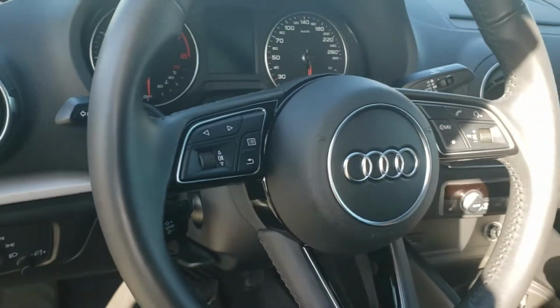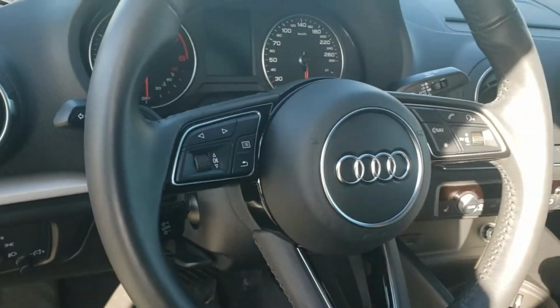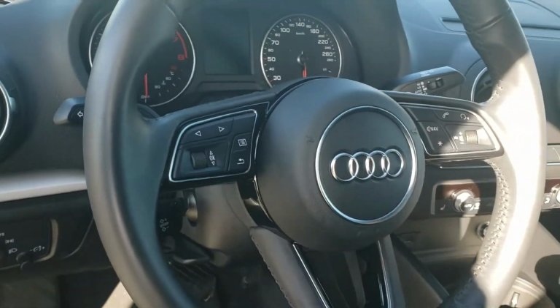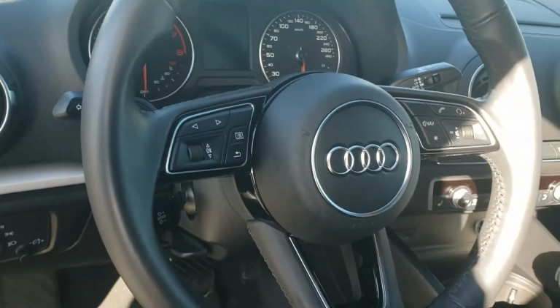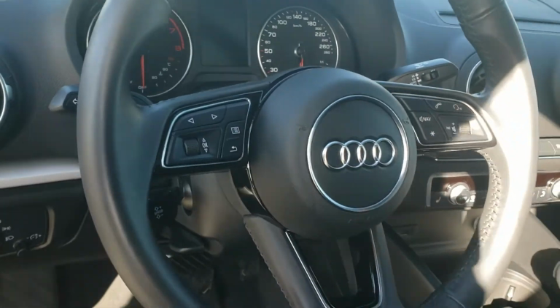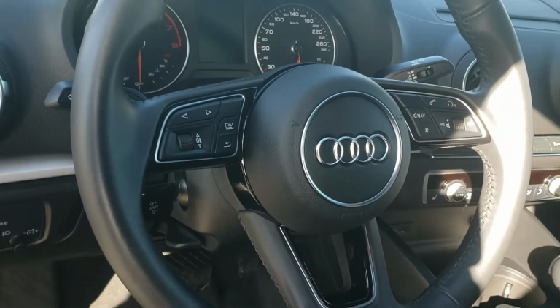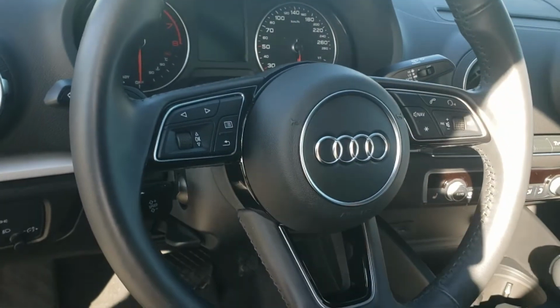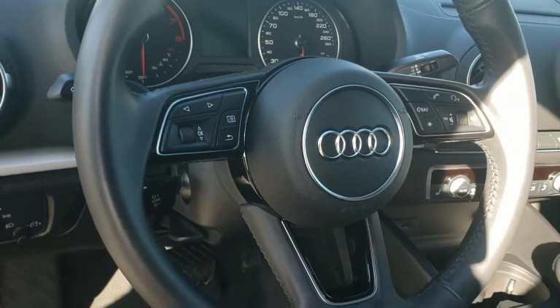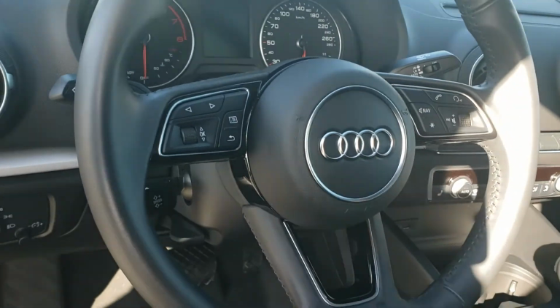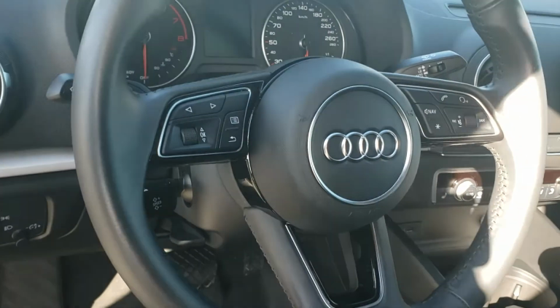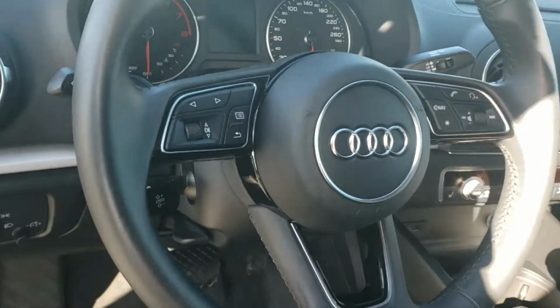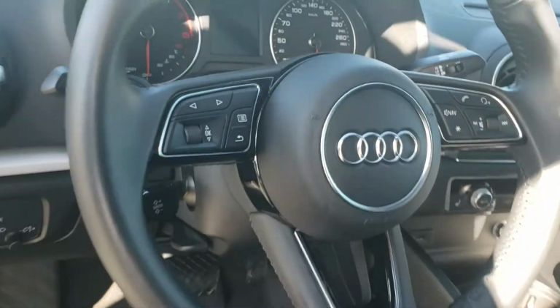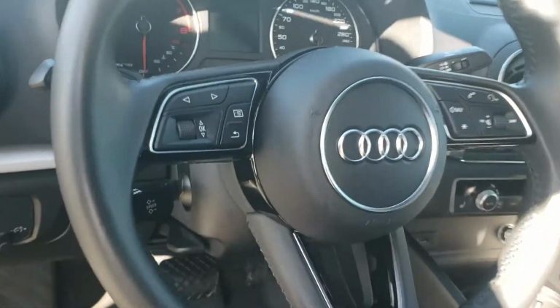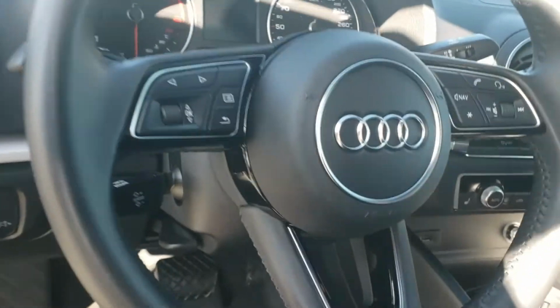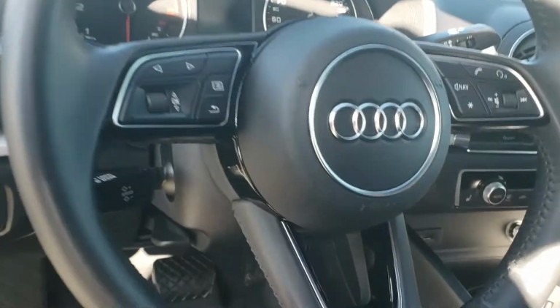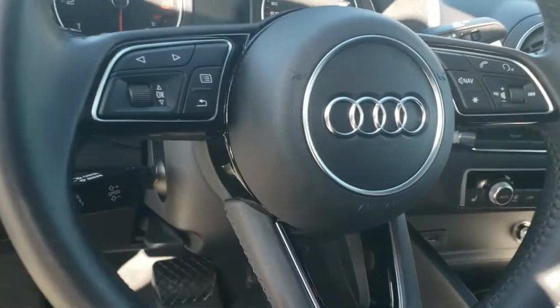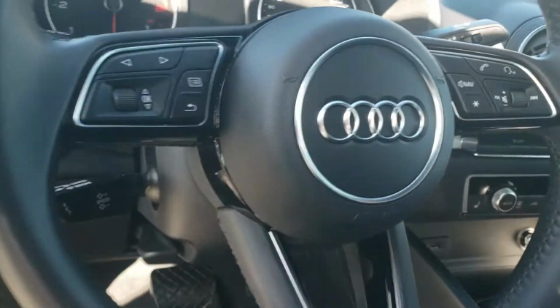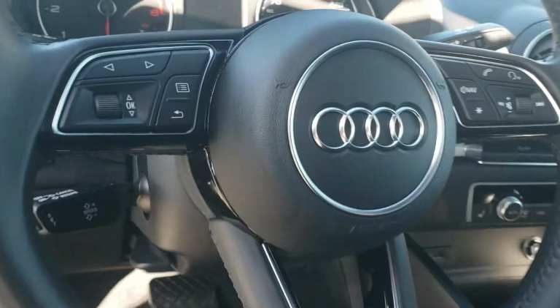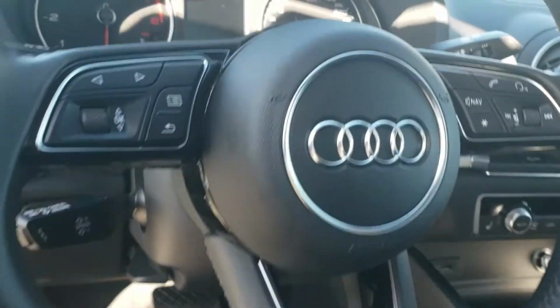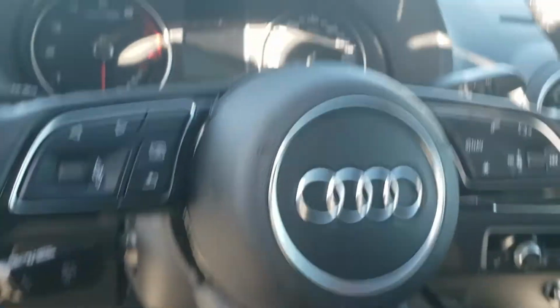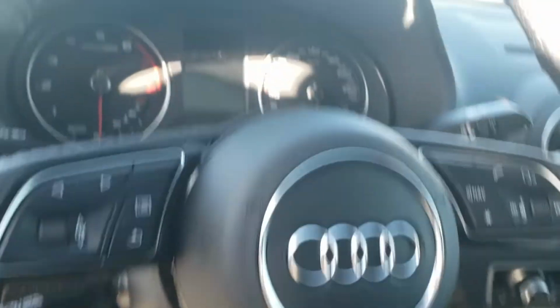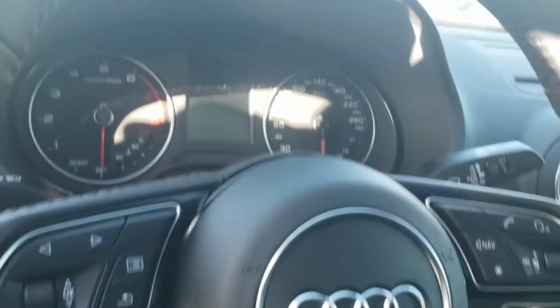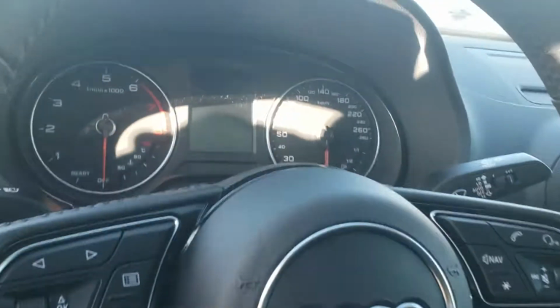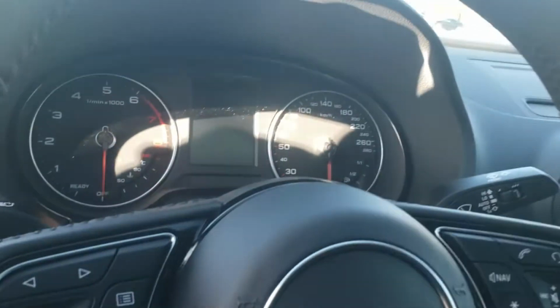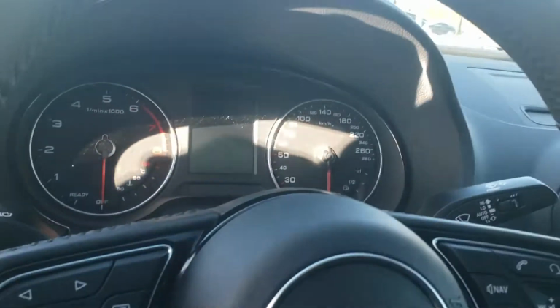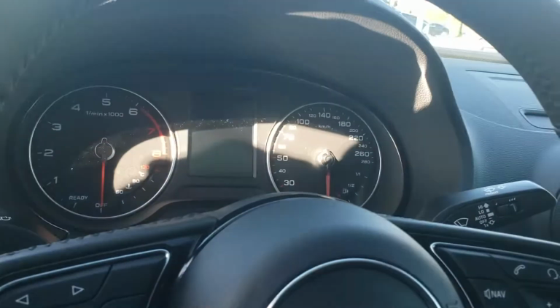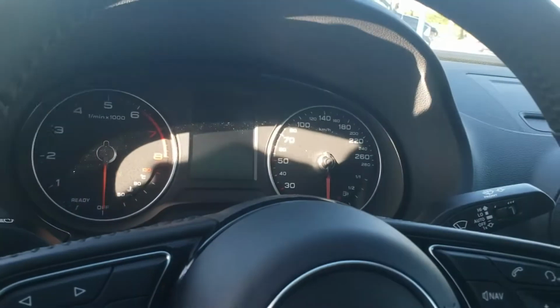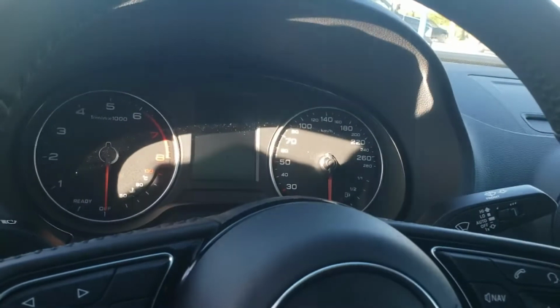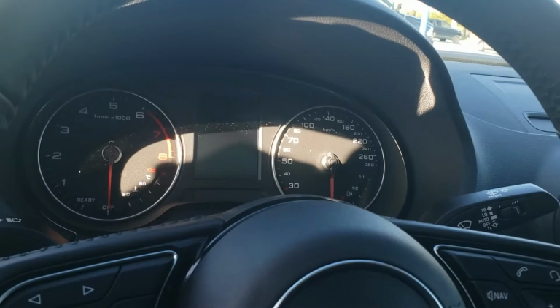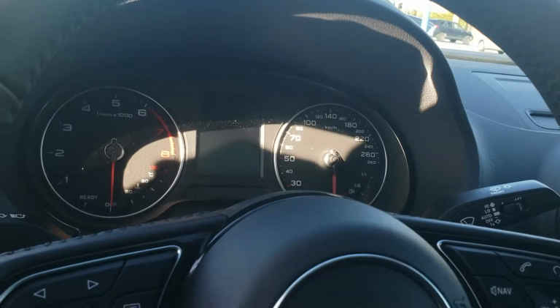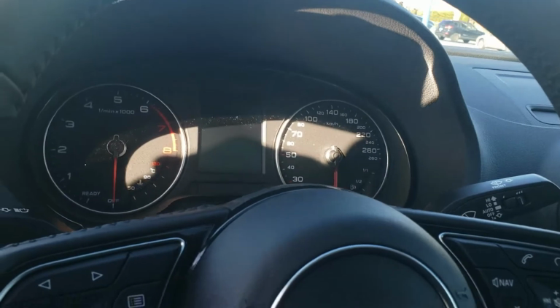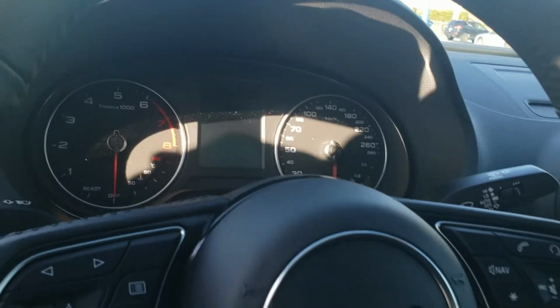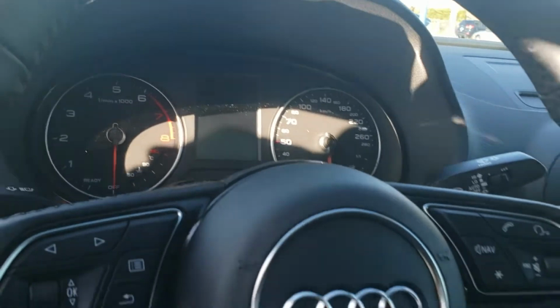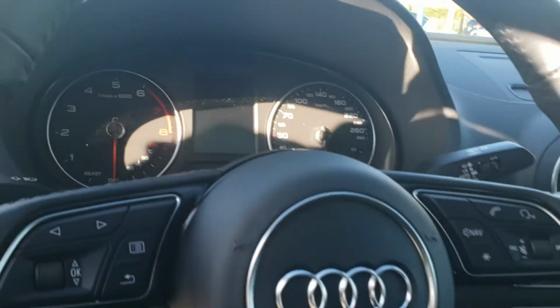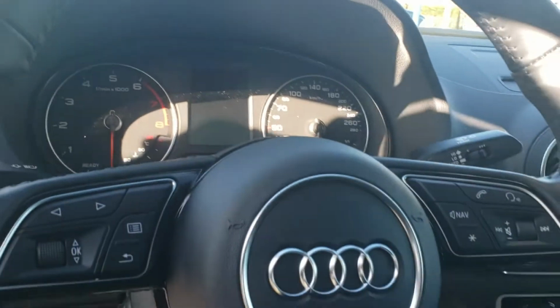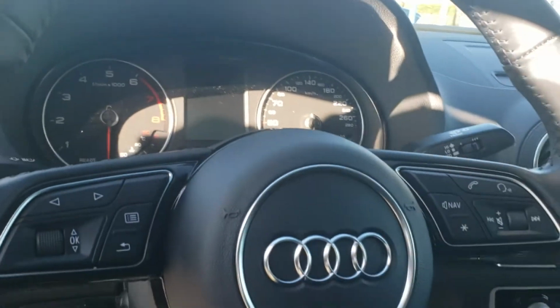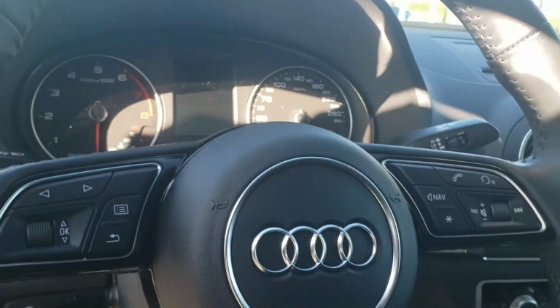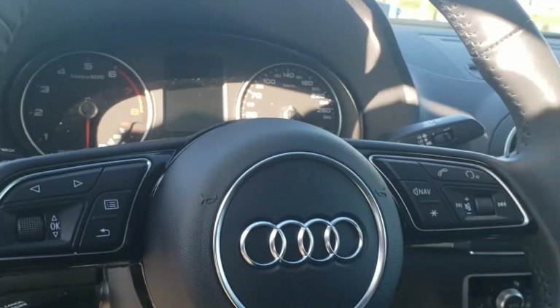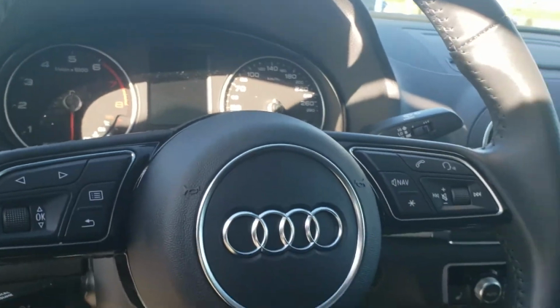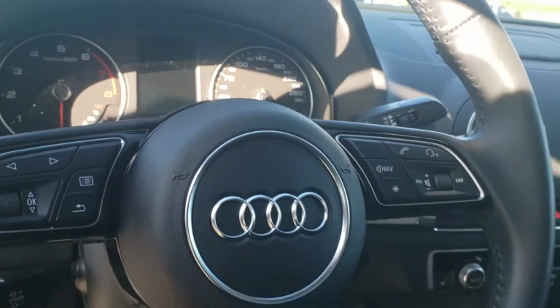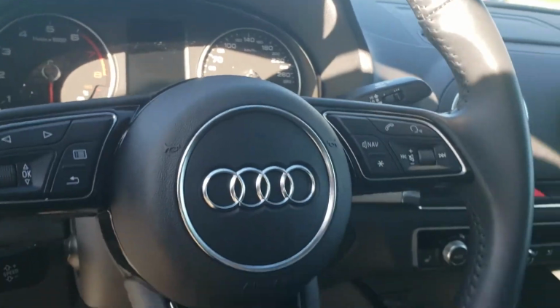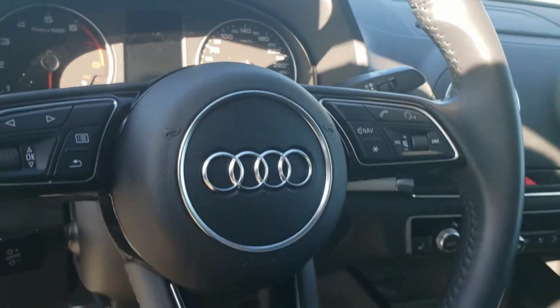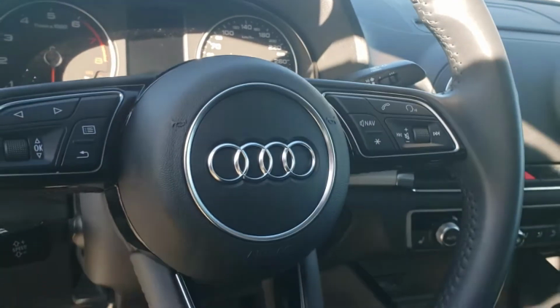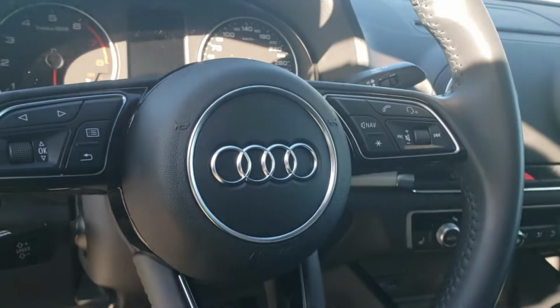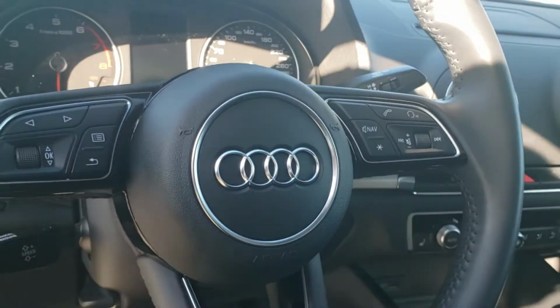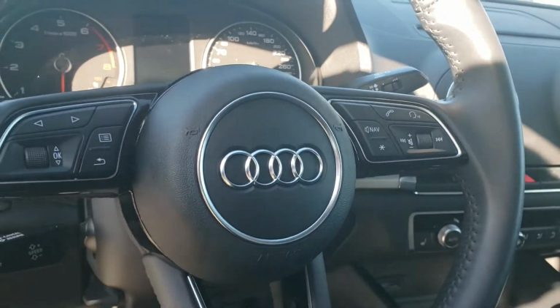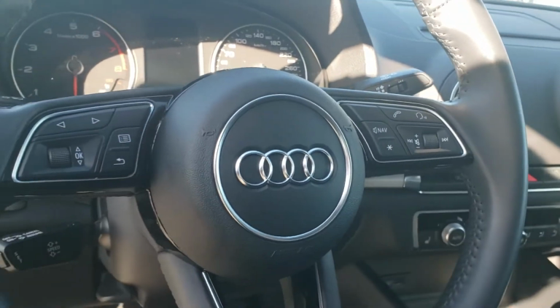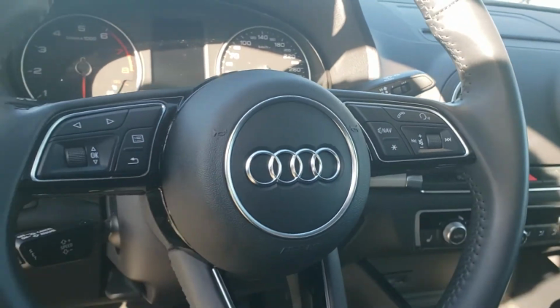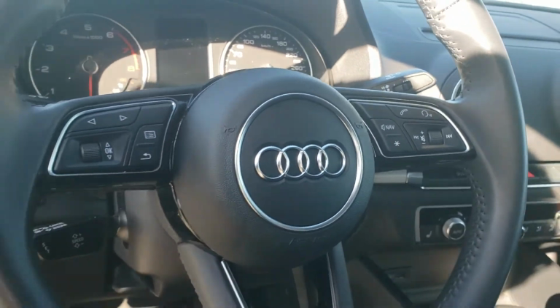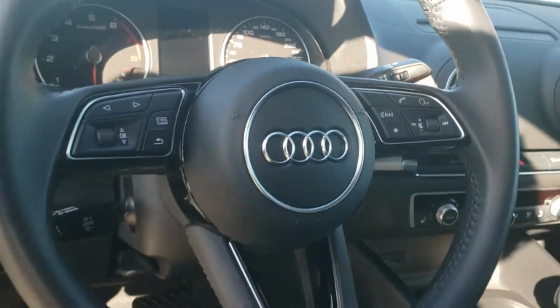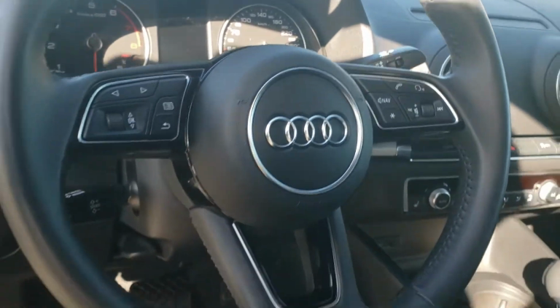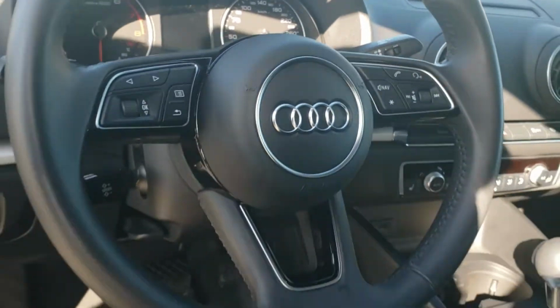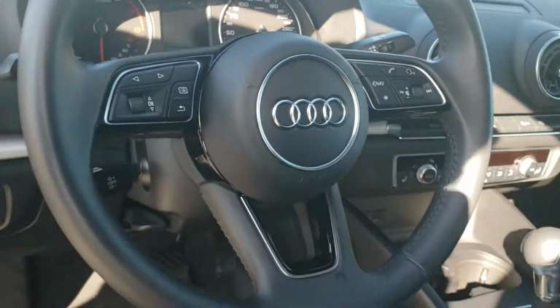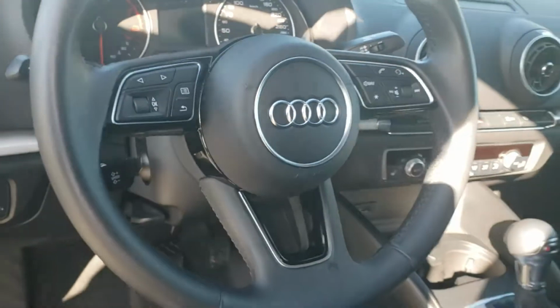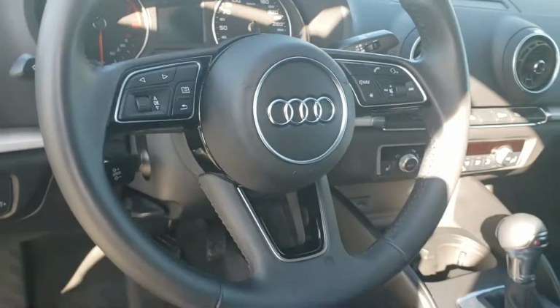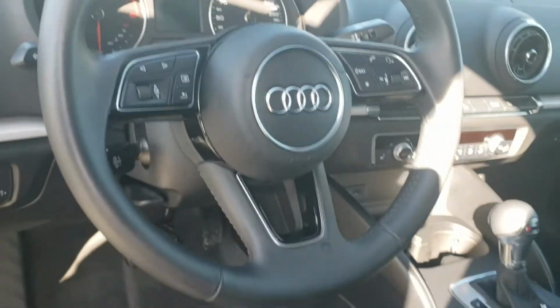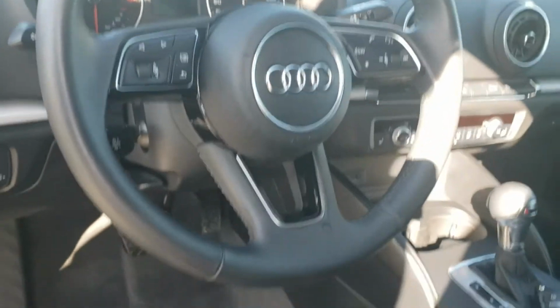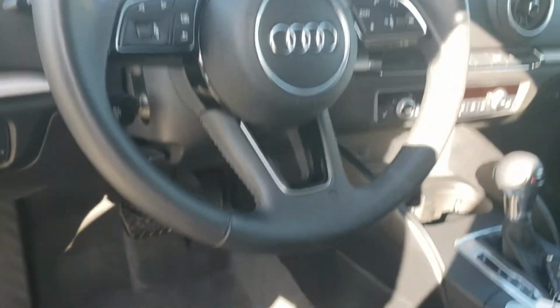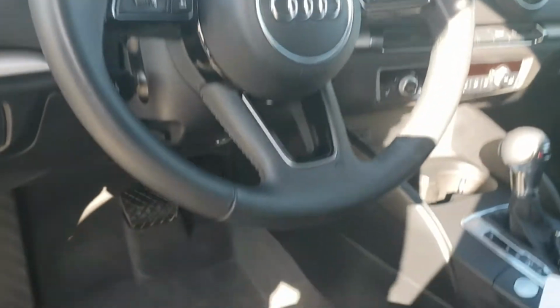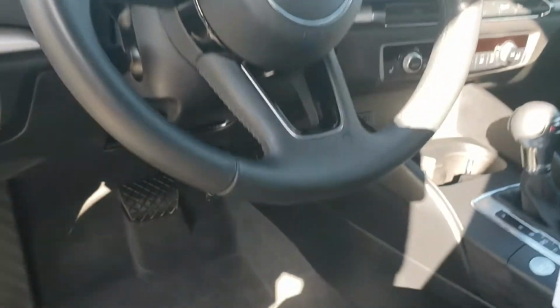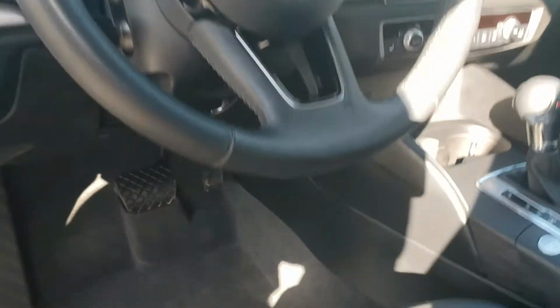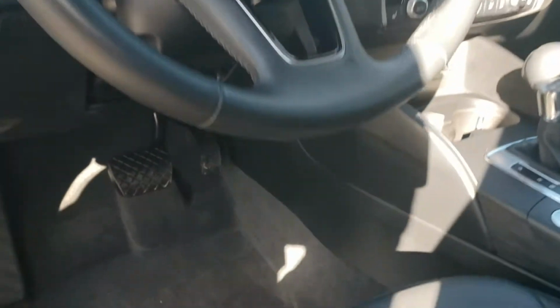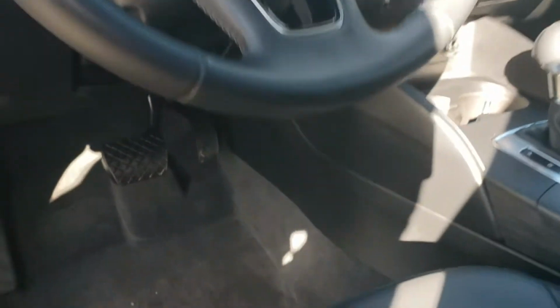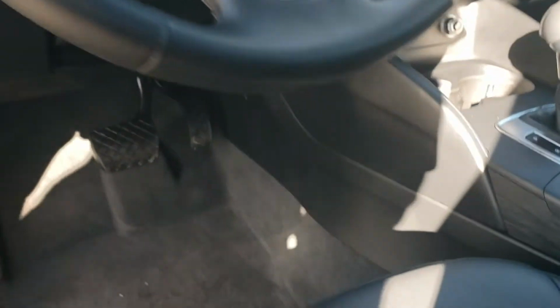Menu buttons on the steering wheel bring up different page displays on the center dash. Hands-free calling as well.